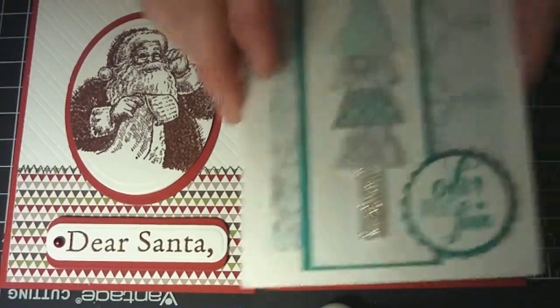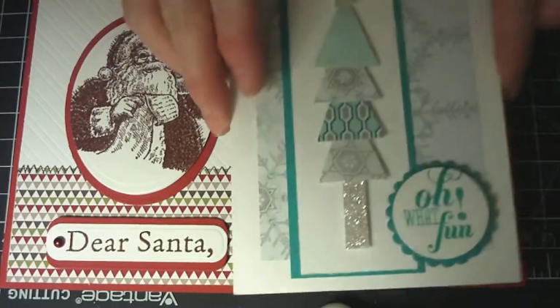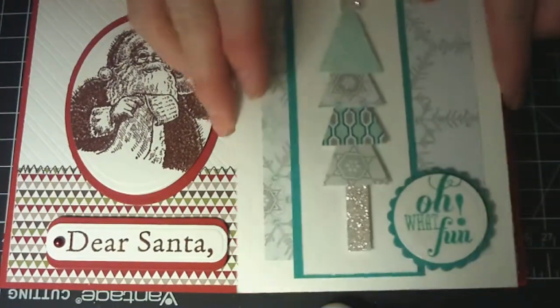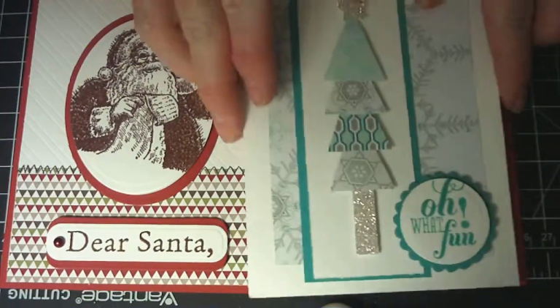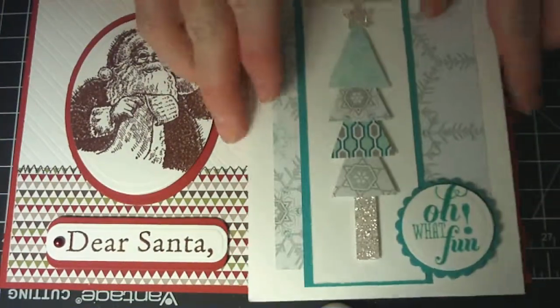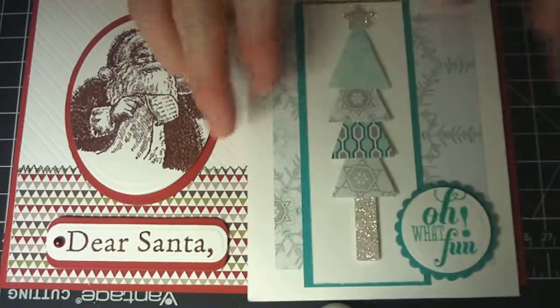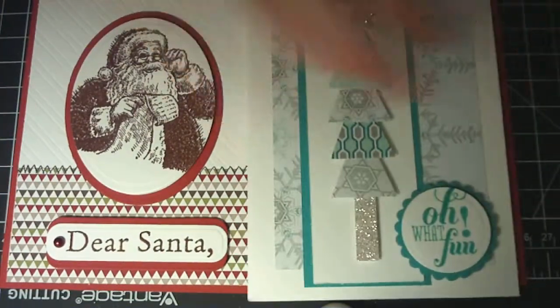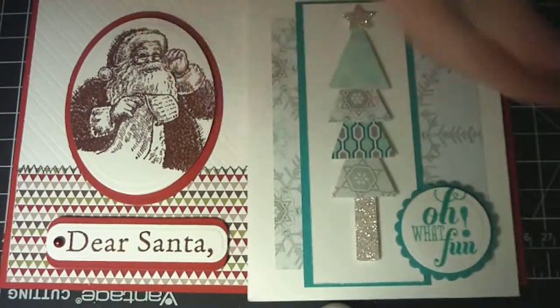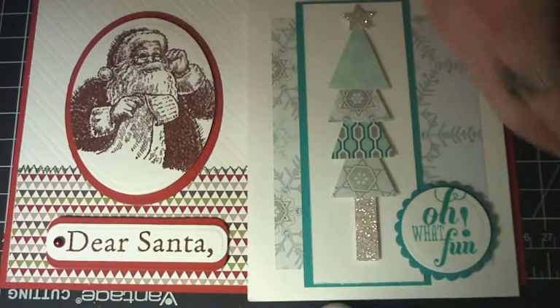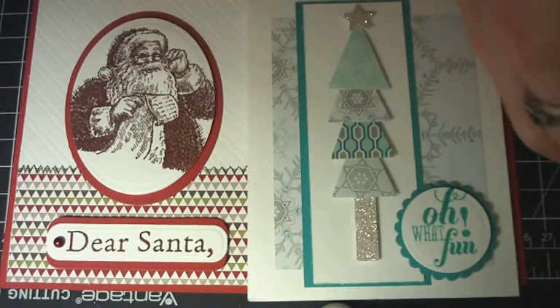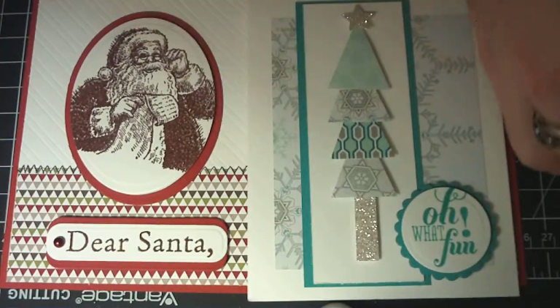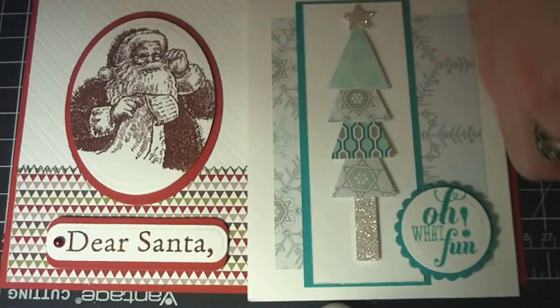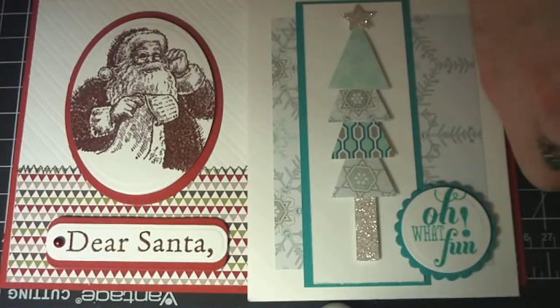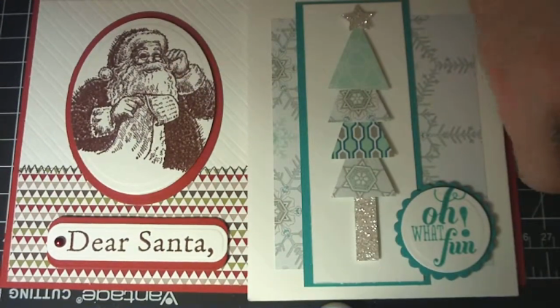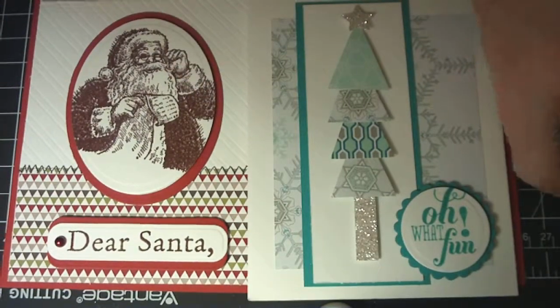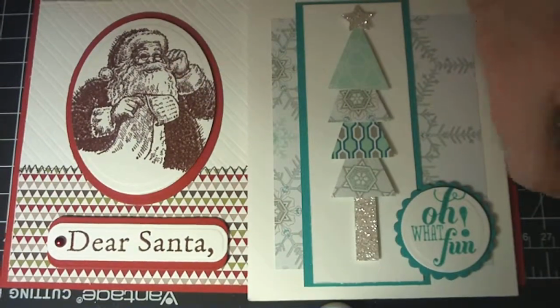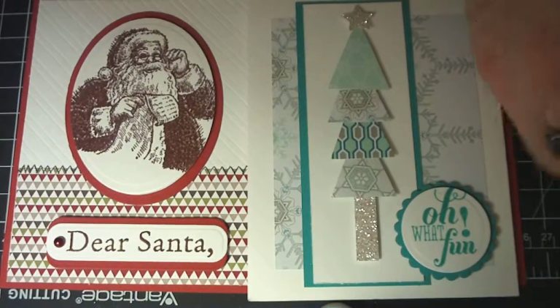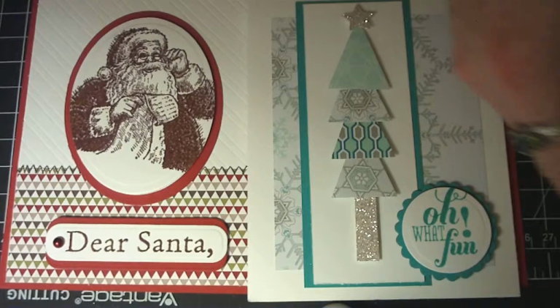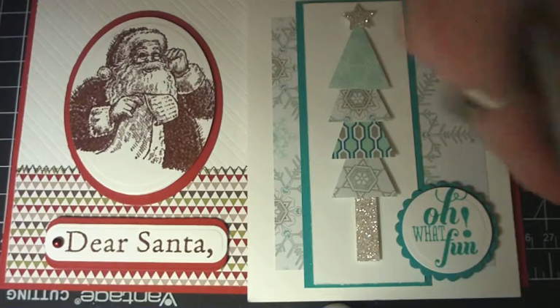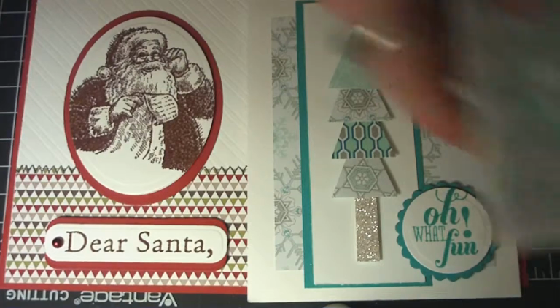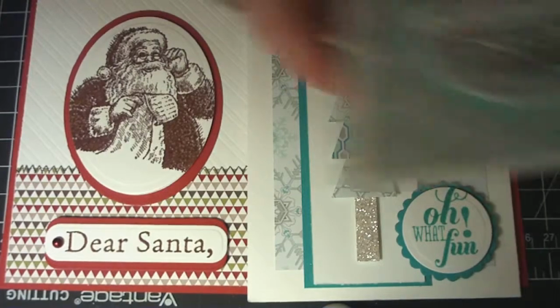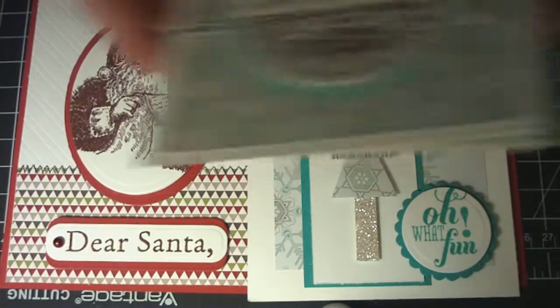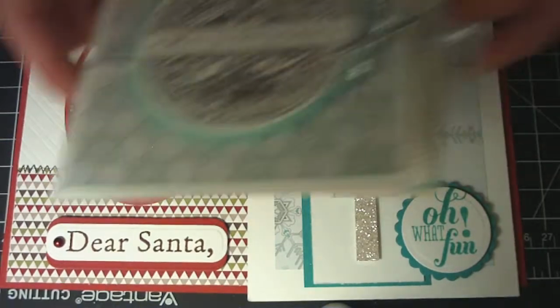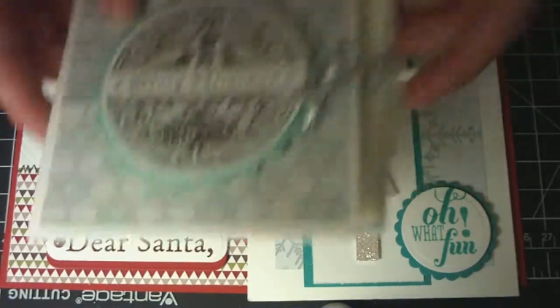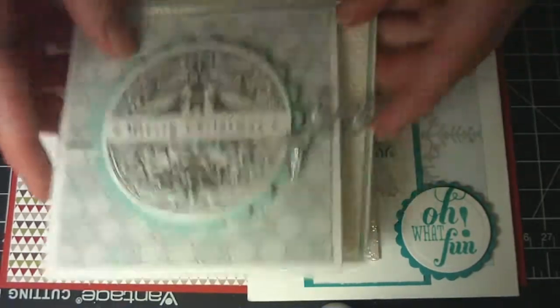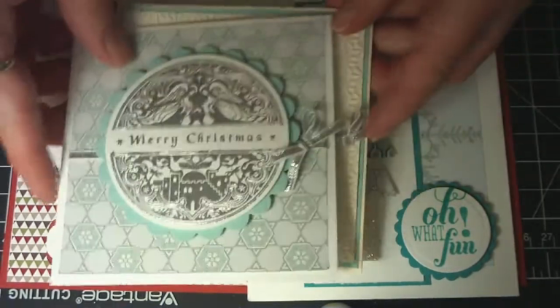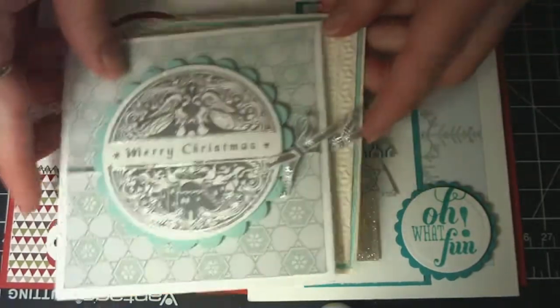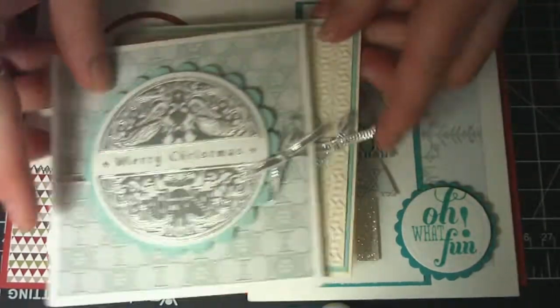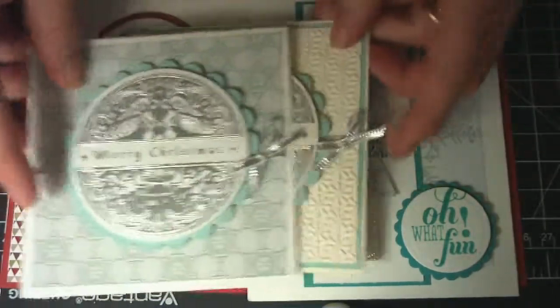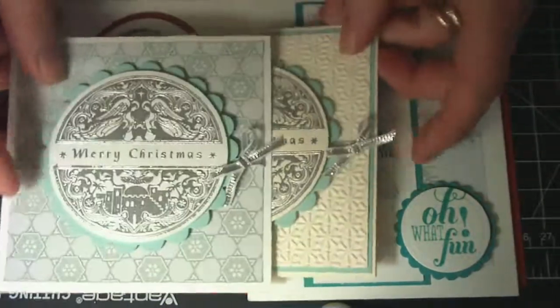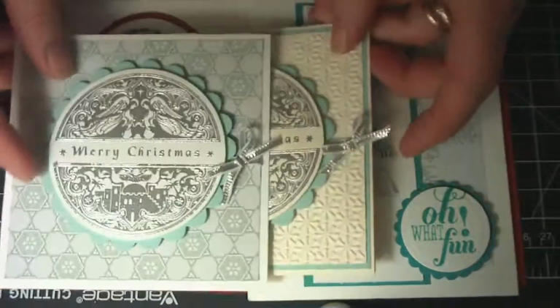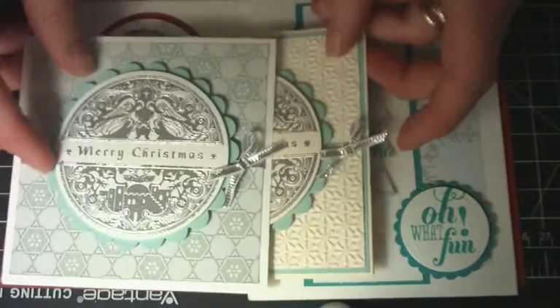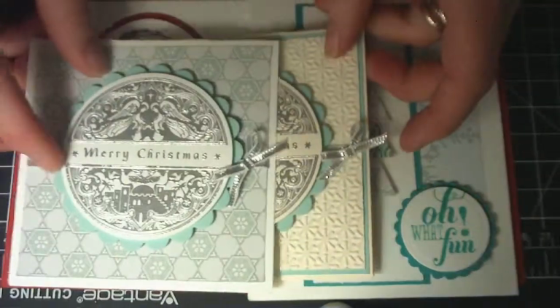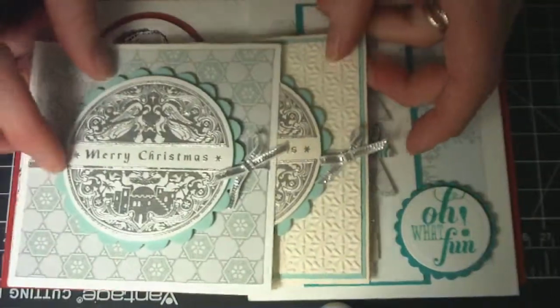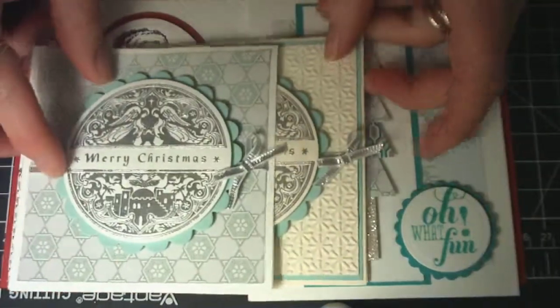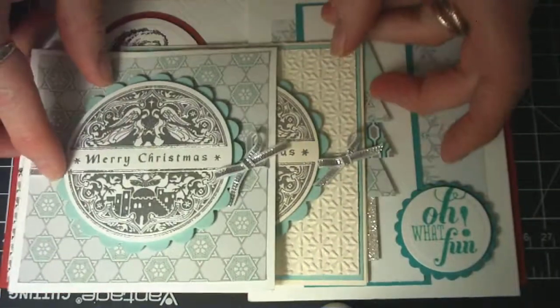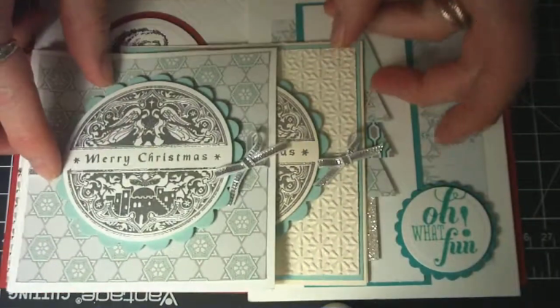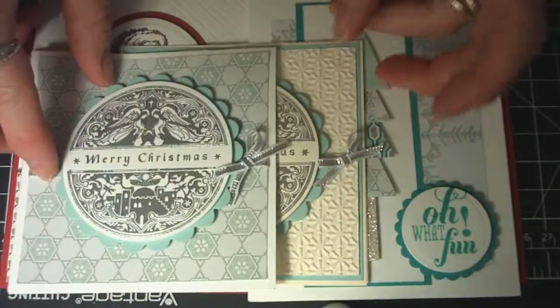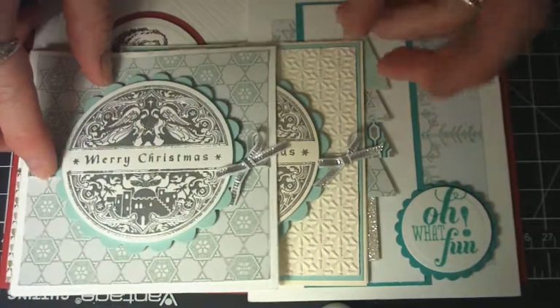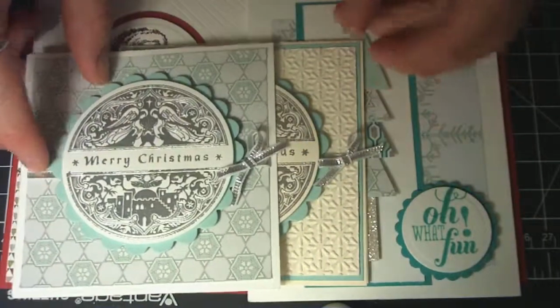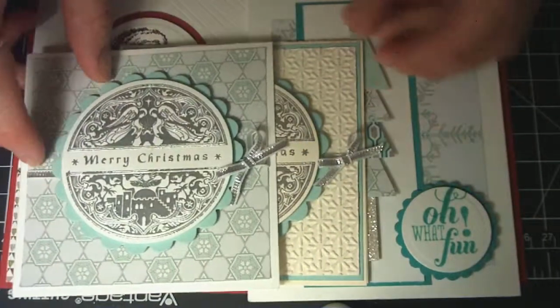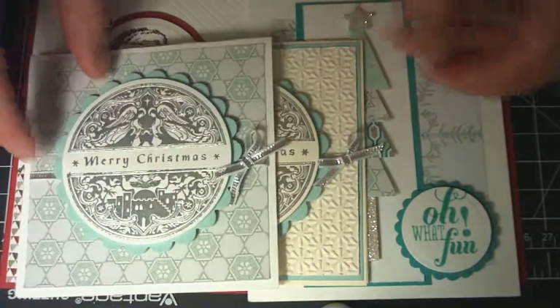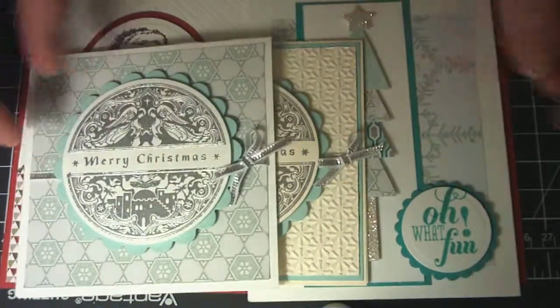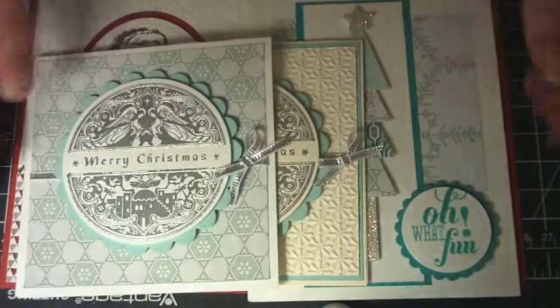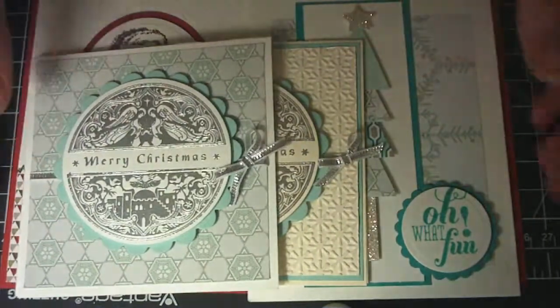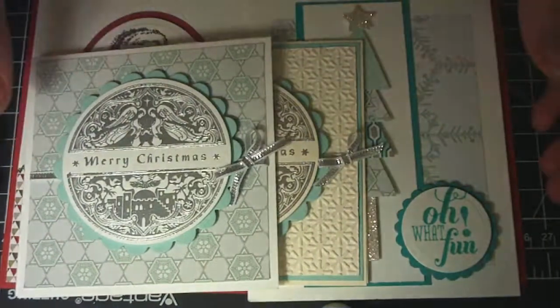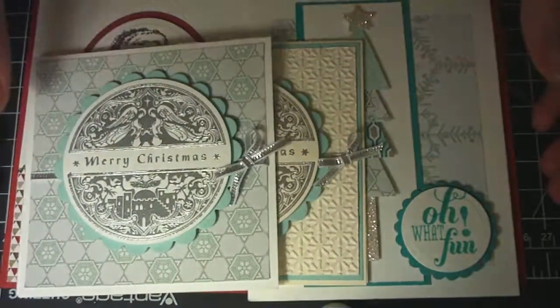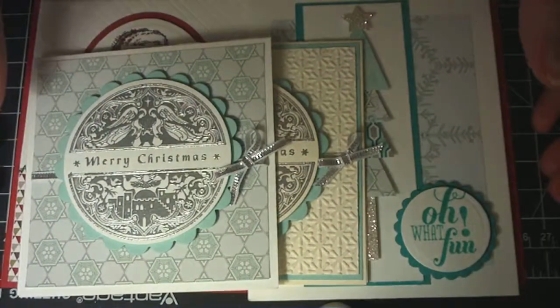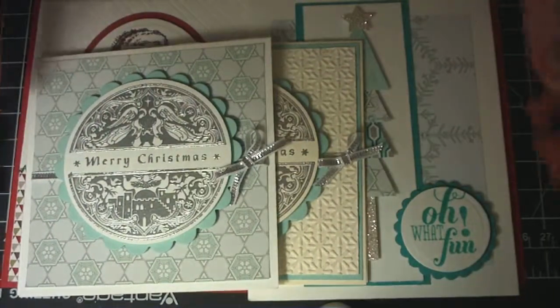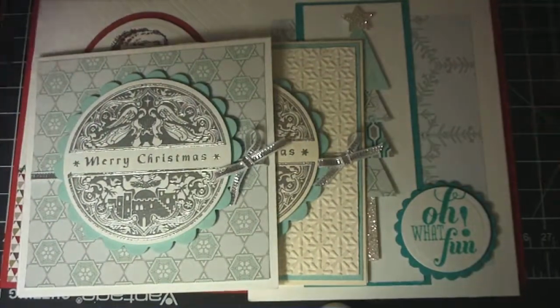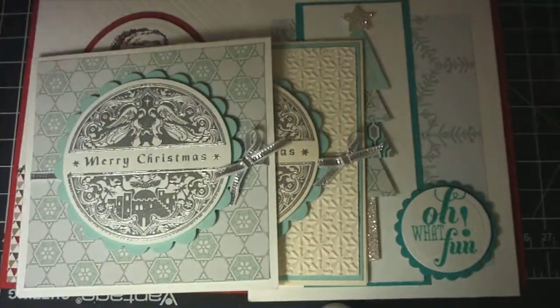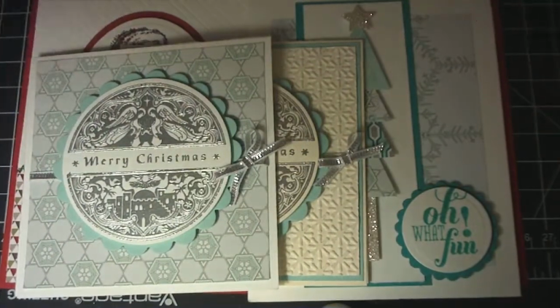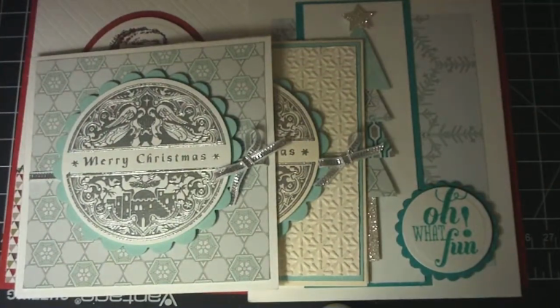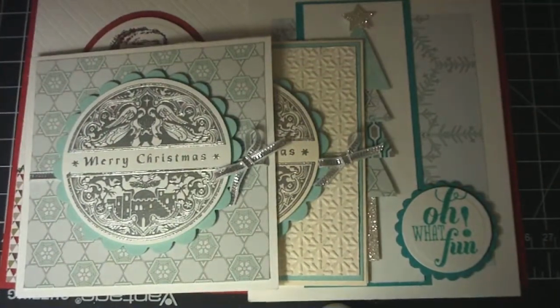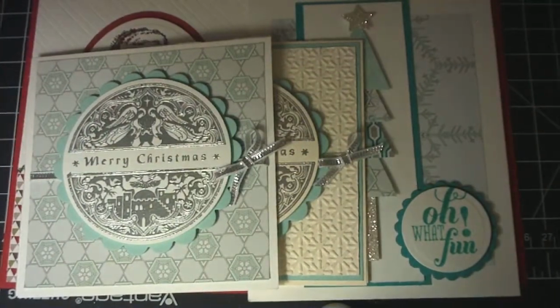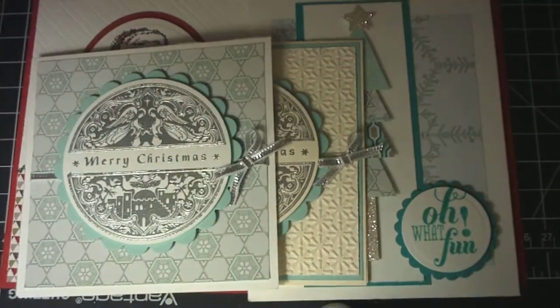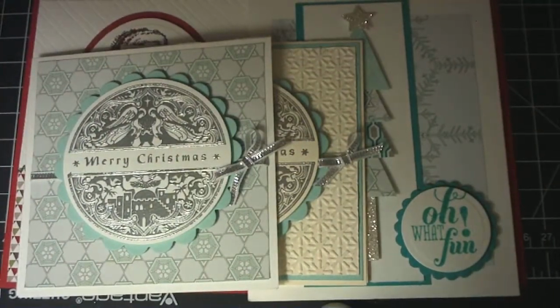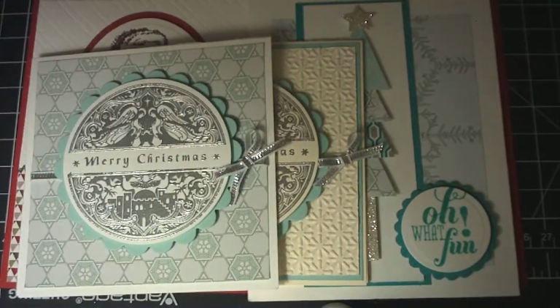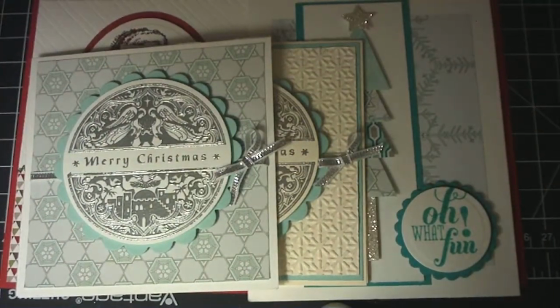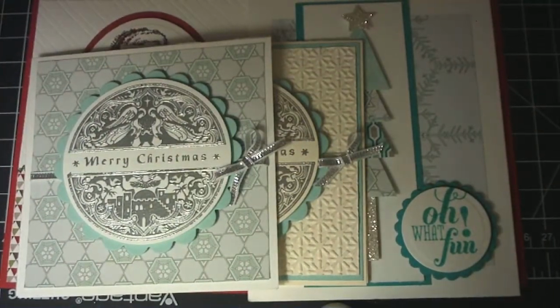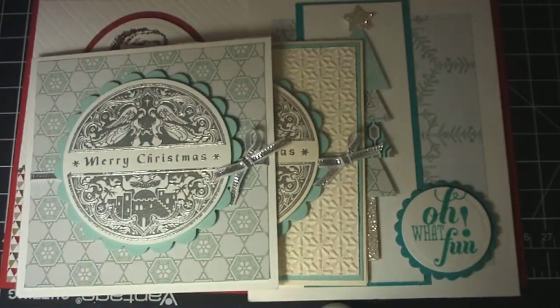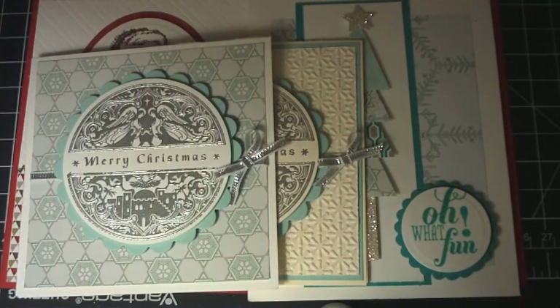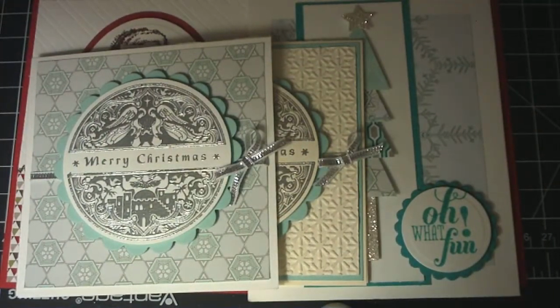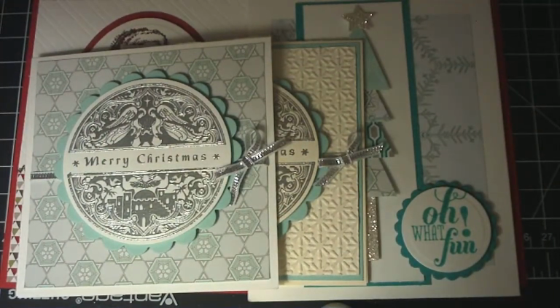I hope you're getting started on your holiday cards — there's many more to come. Thank you for watching.